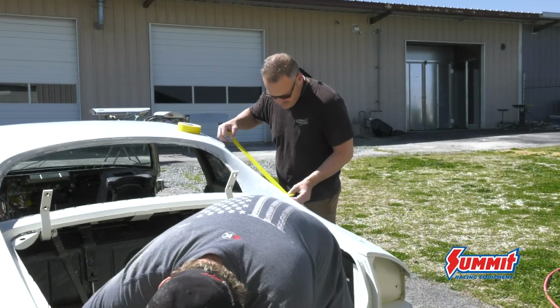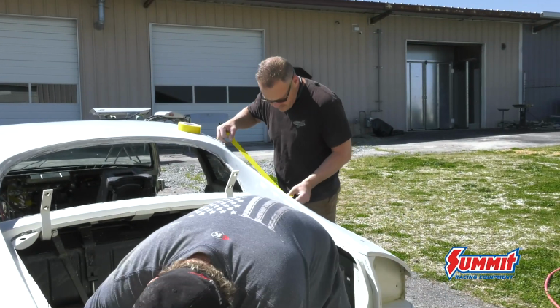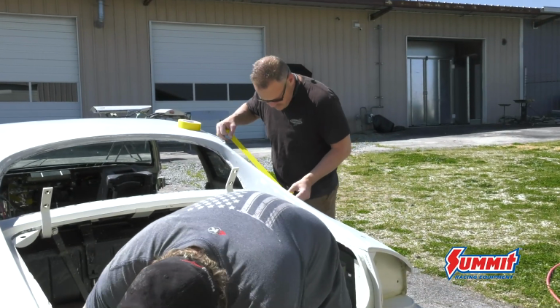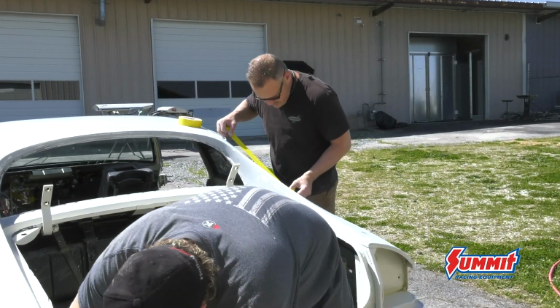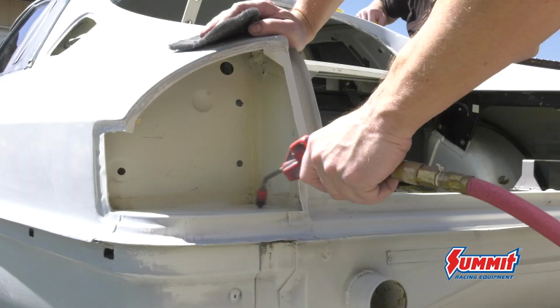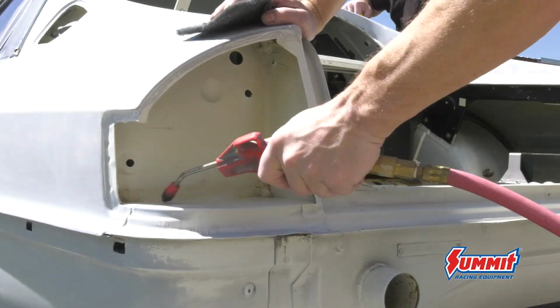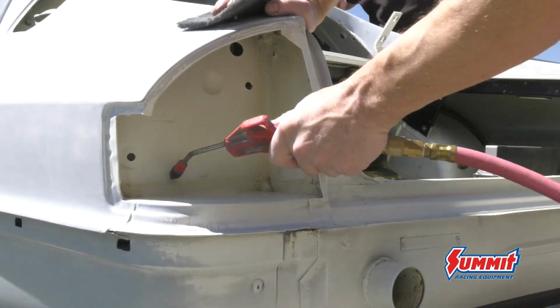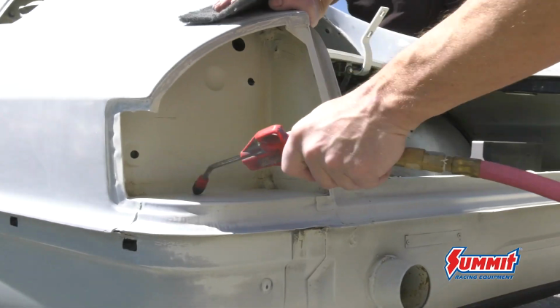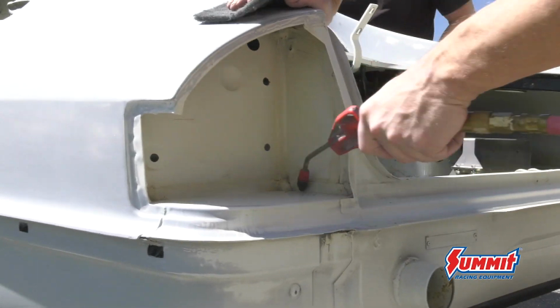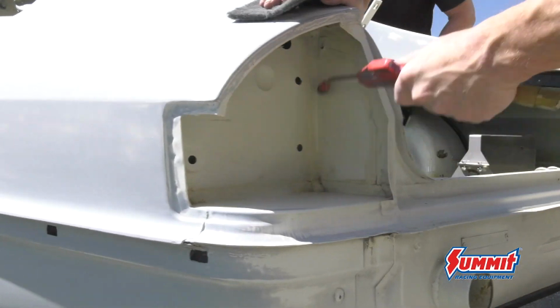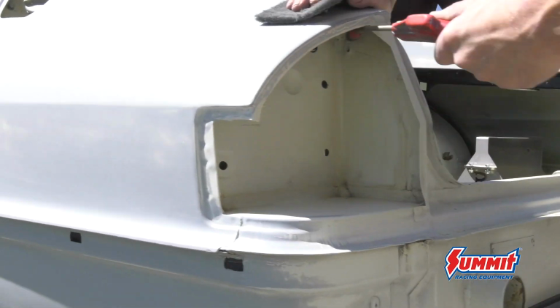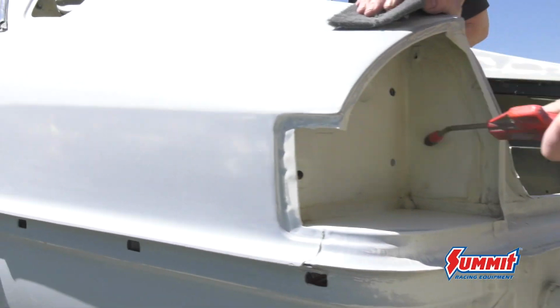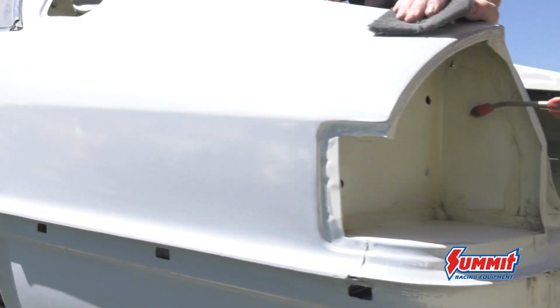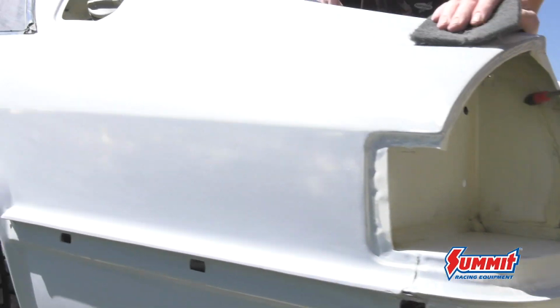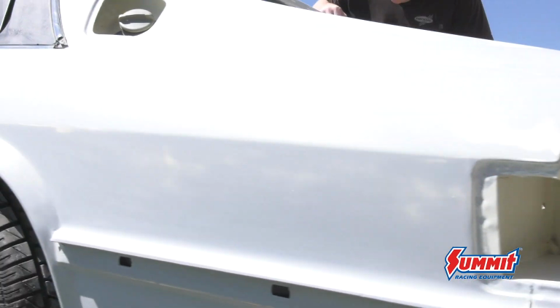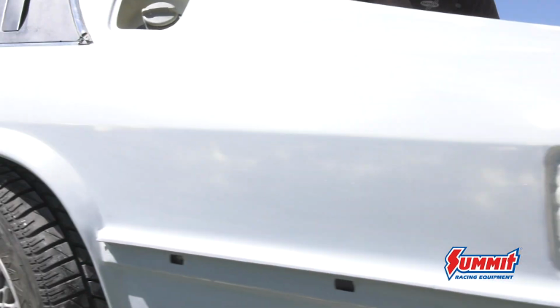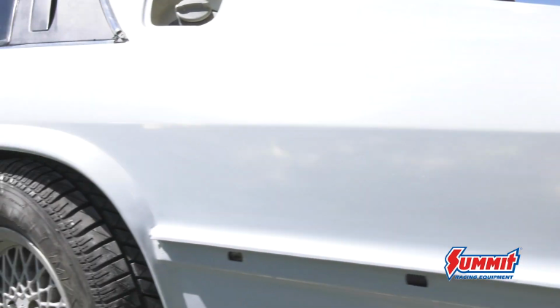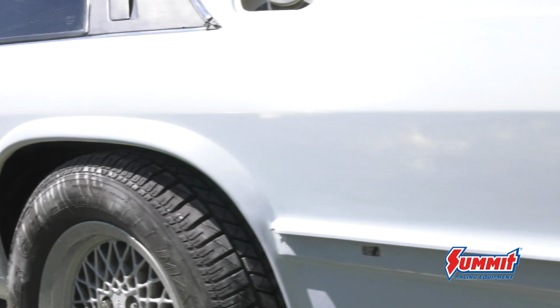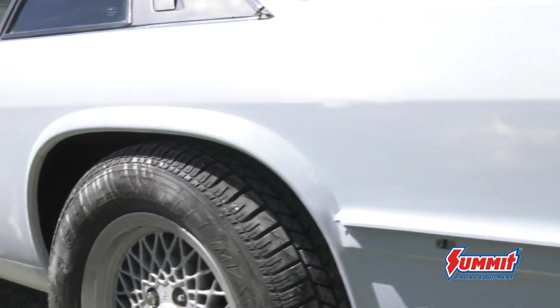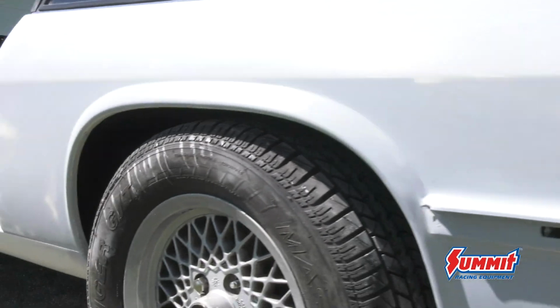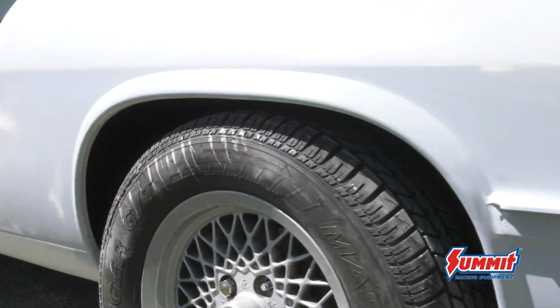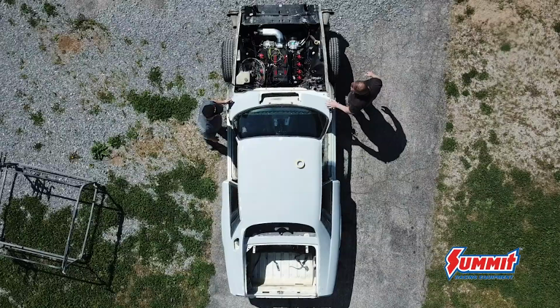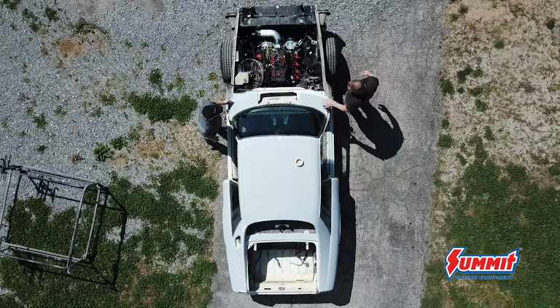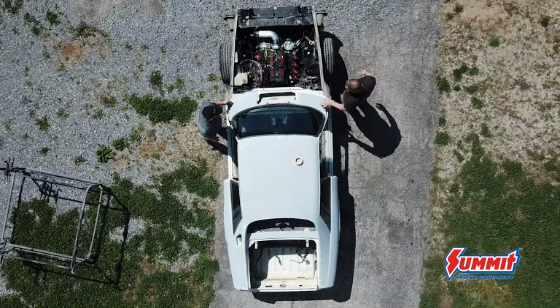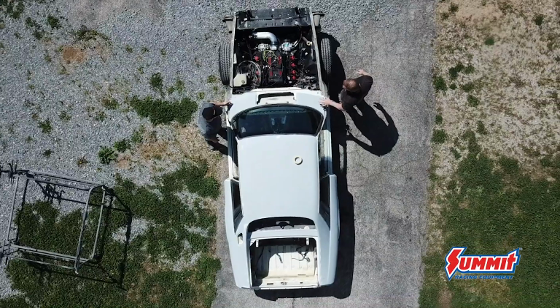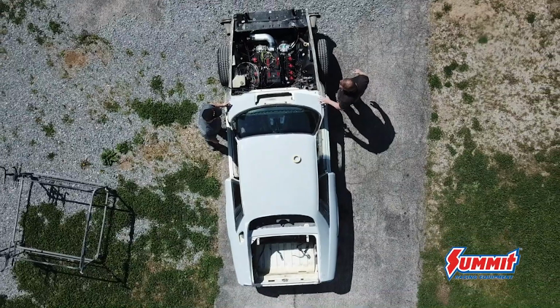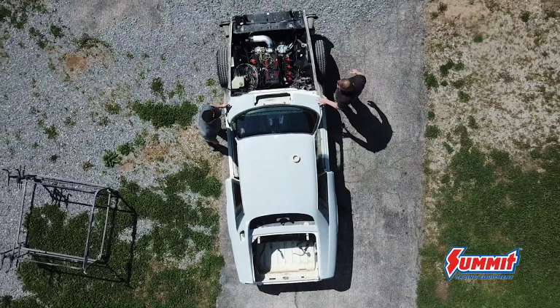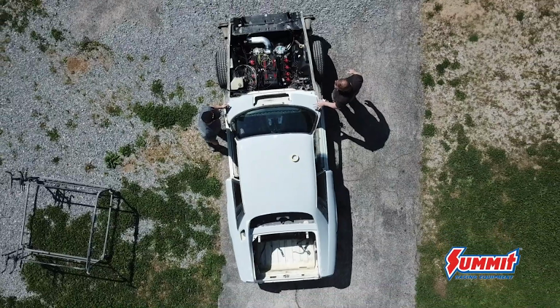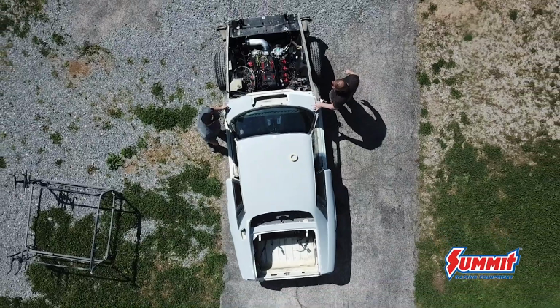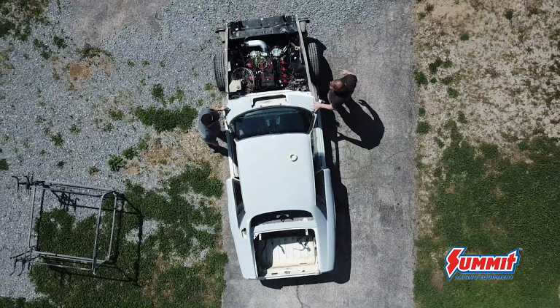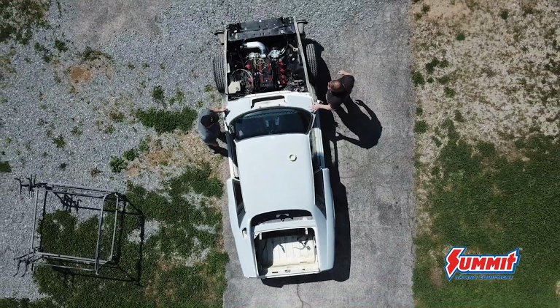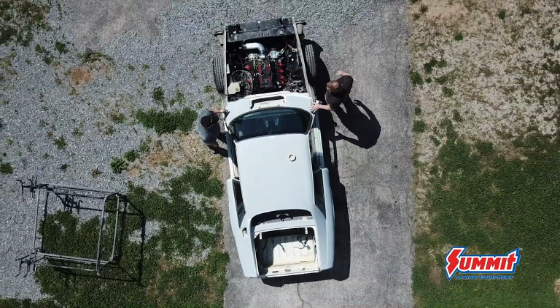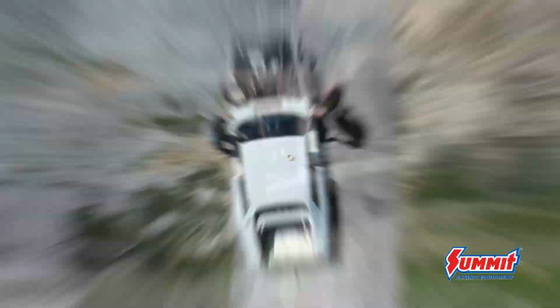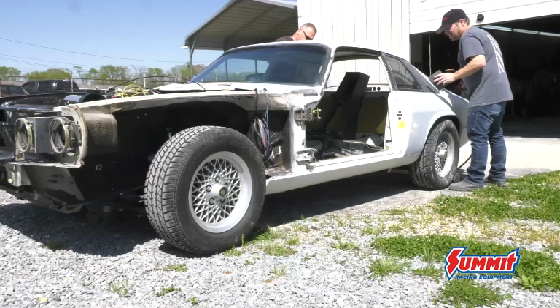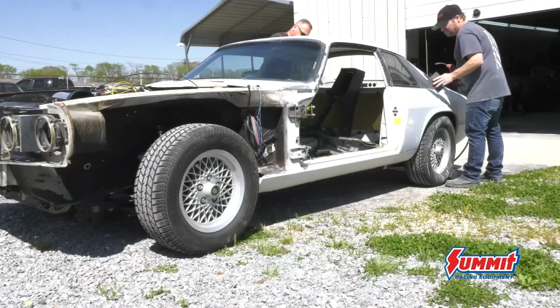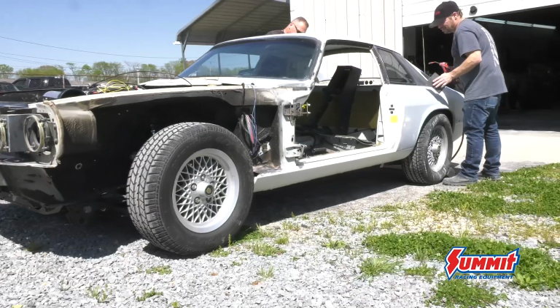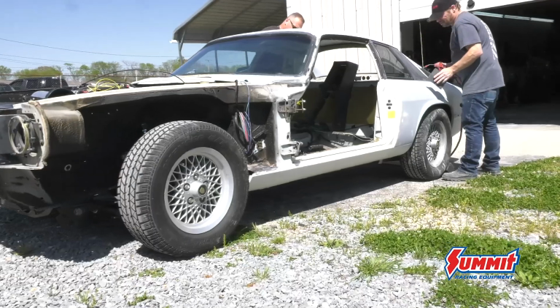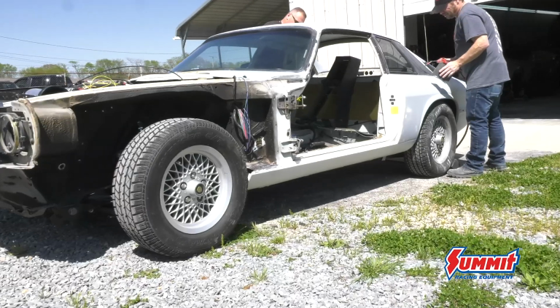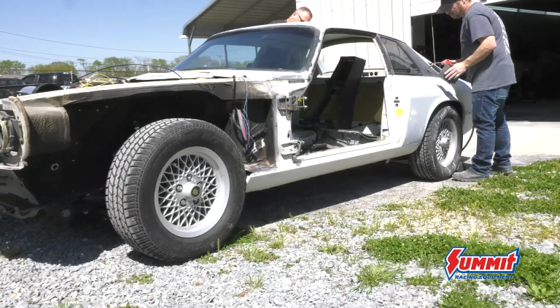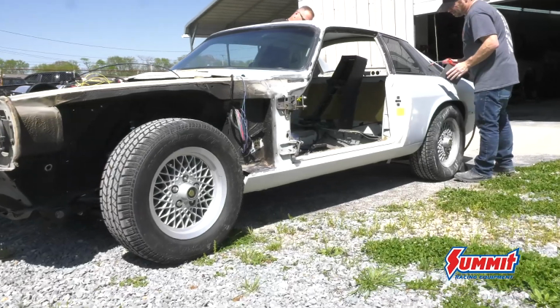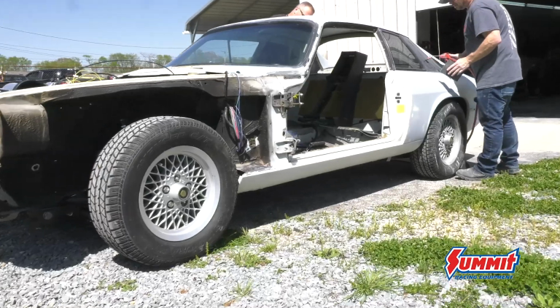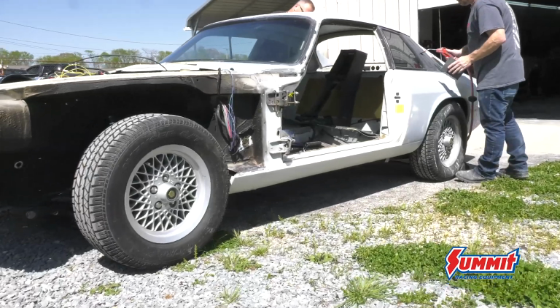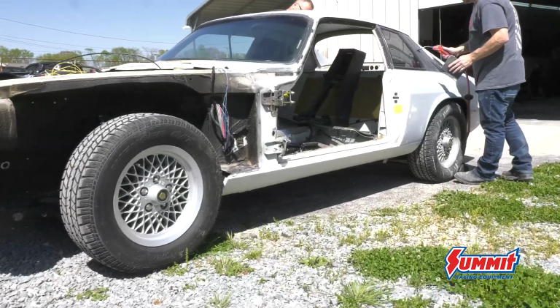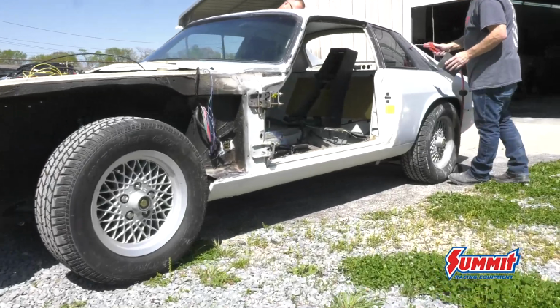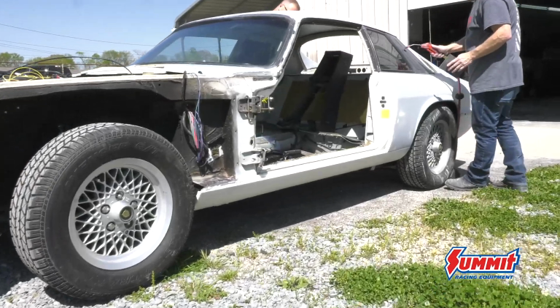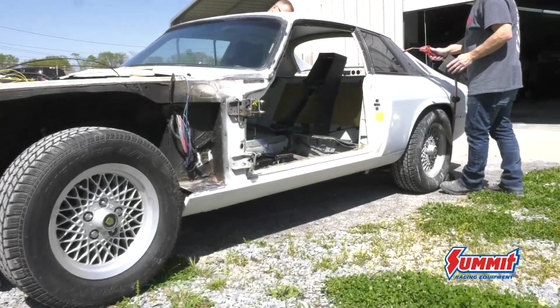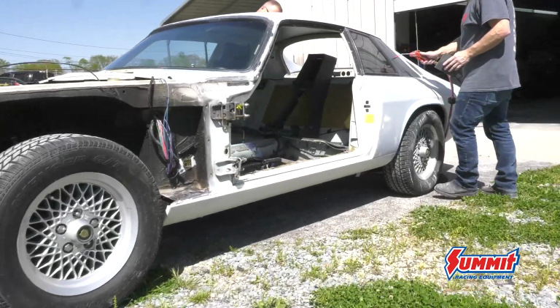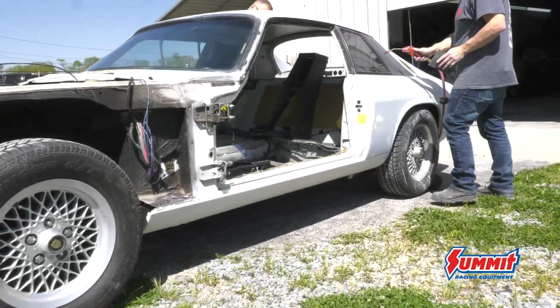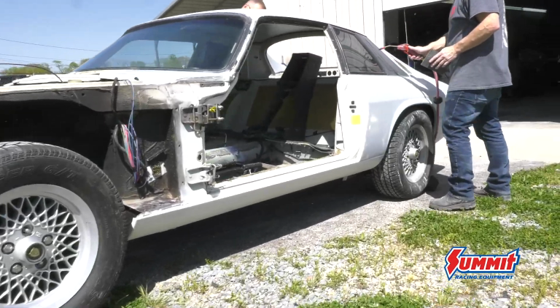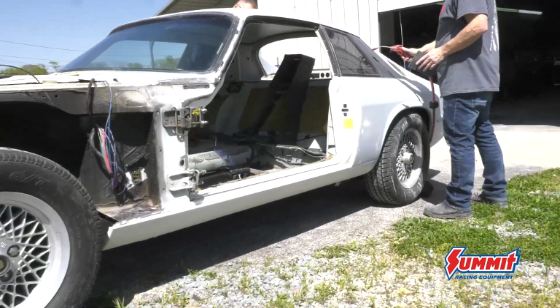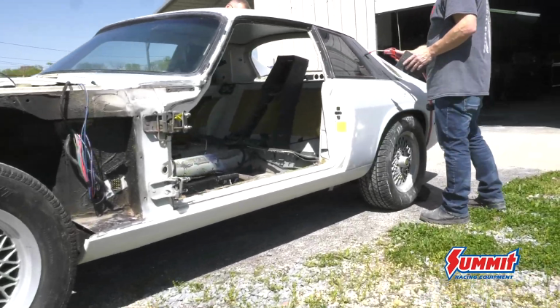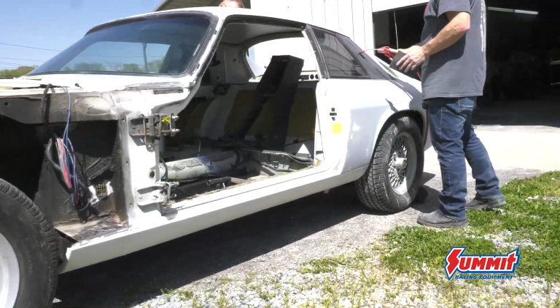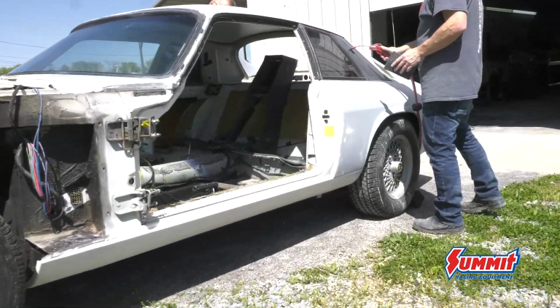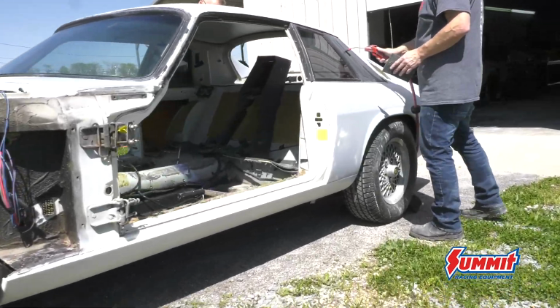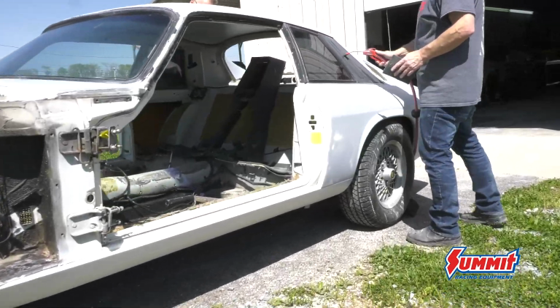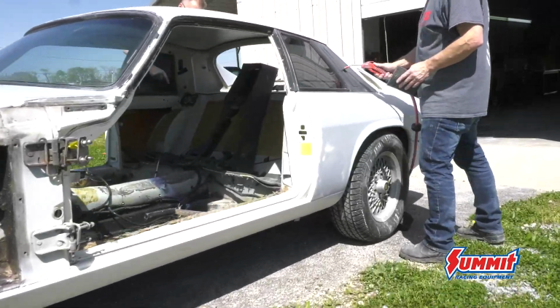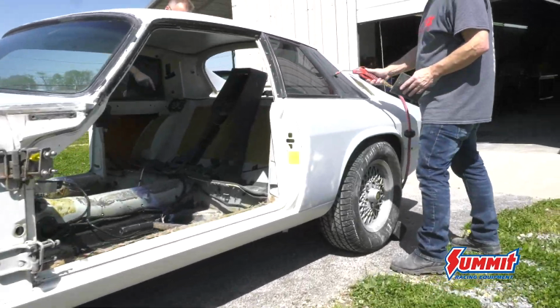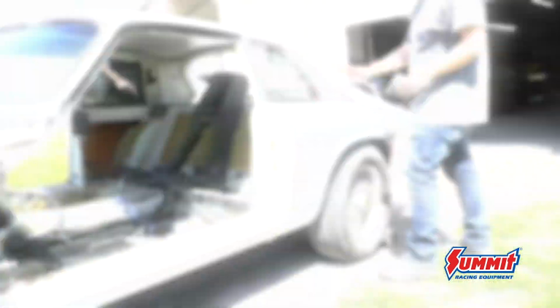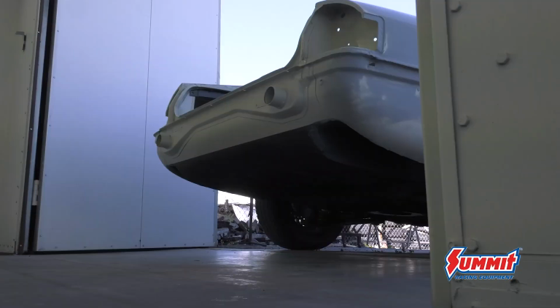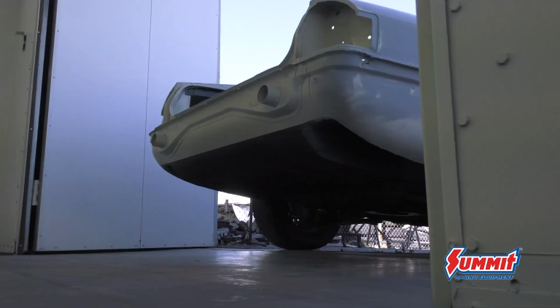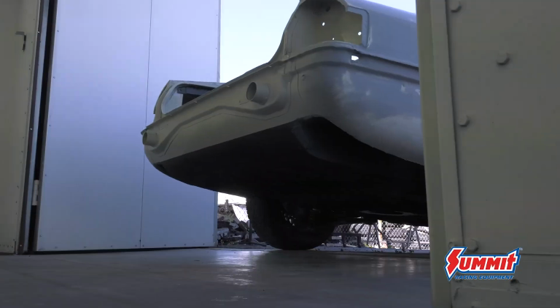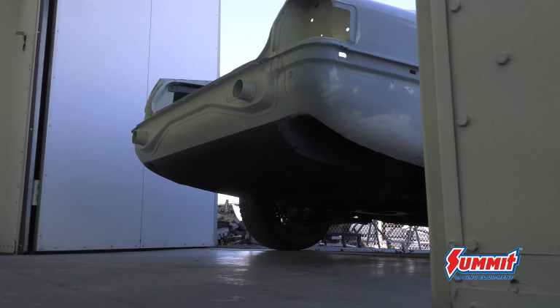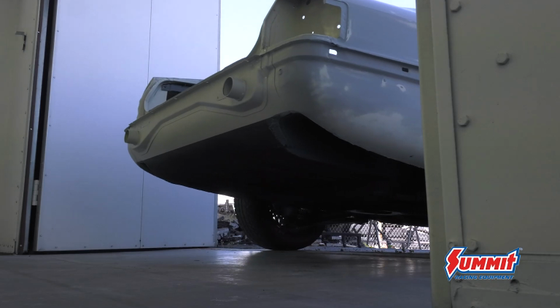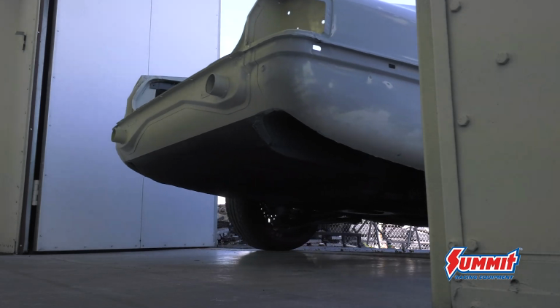With Randy here the prep went quickly, and before long the car was outside to get blown off and cleaned up before going into the spray booth.